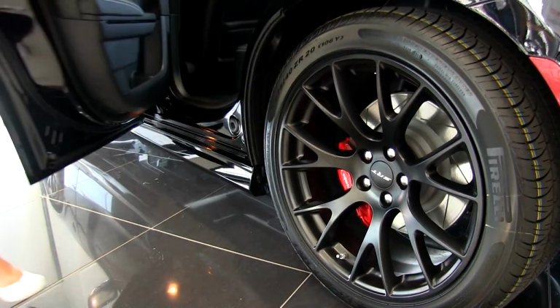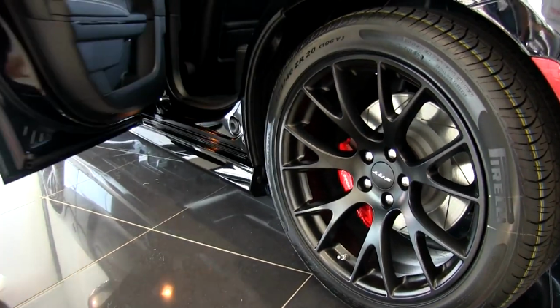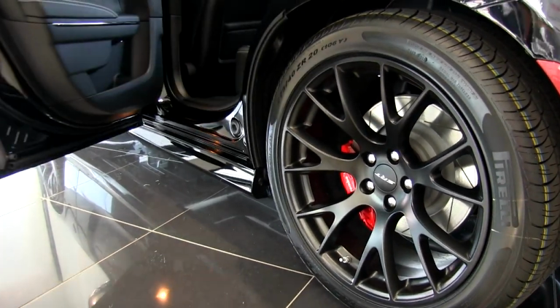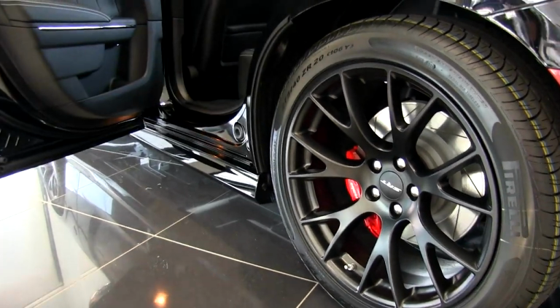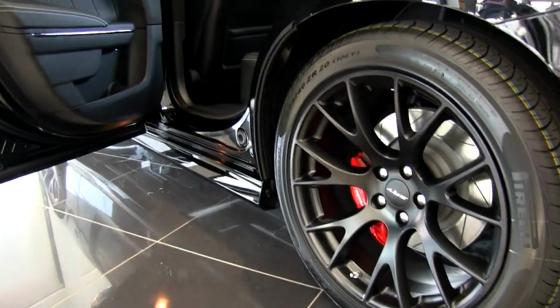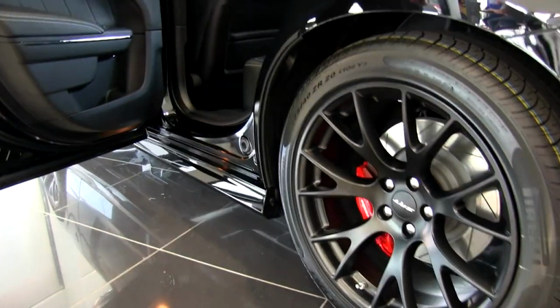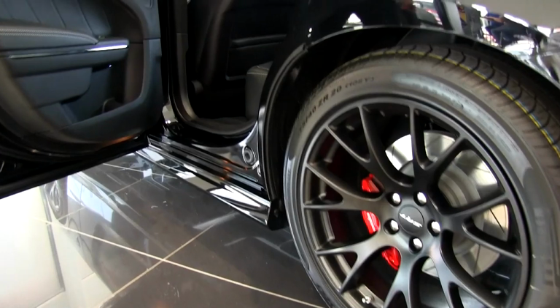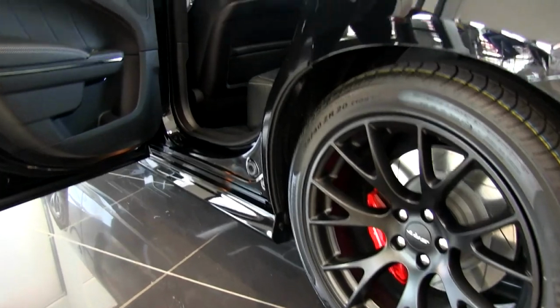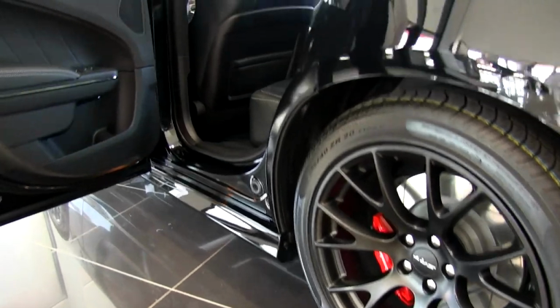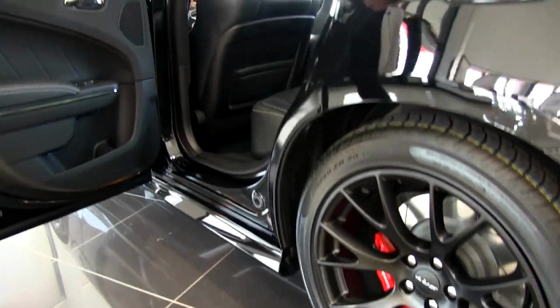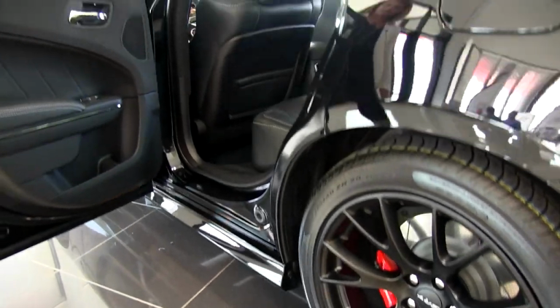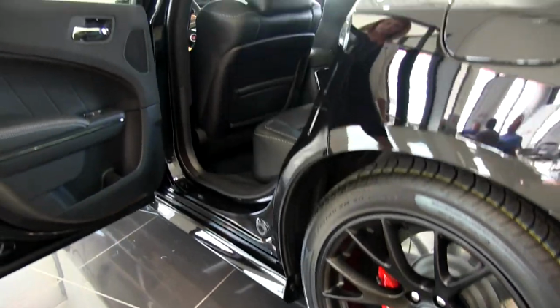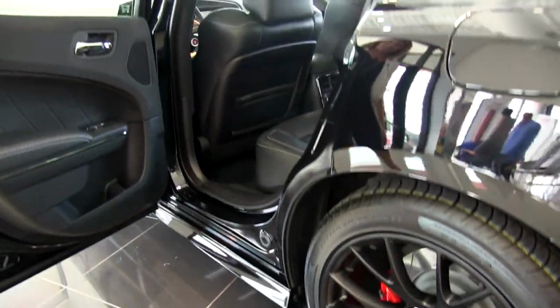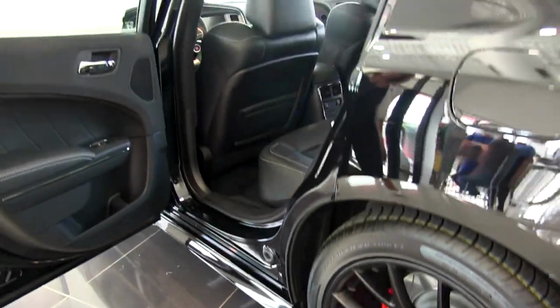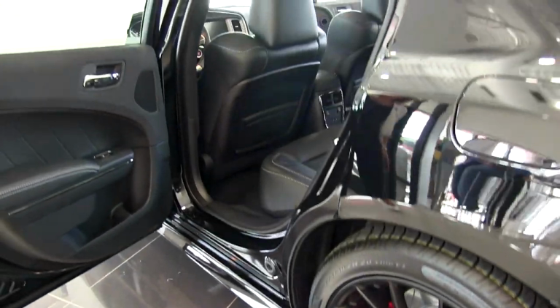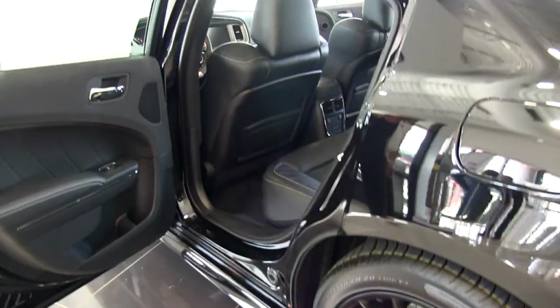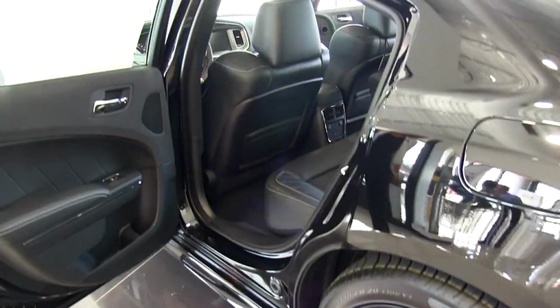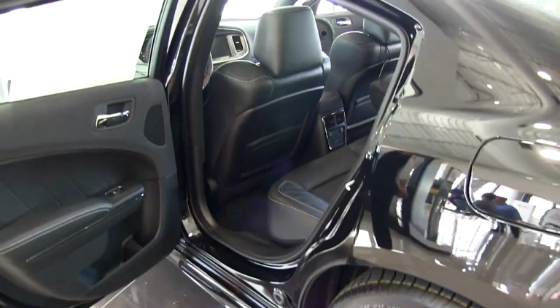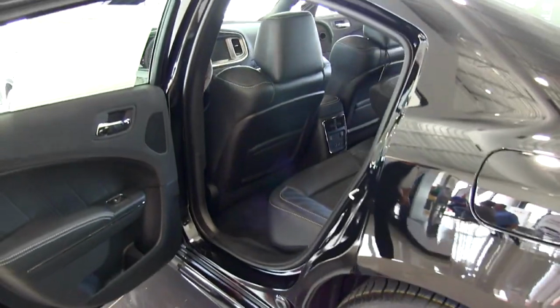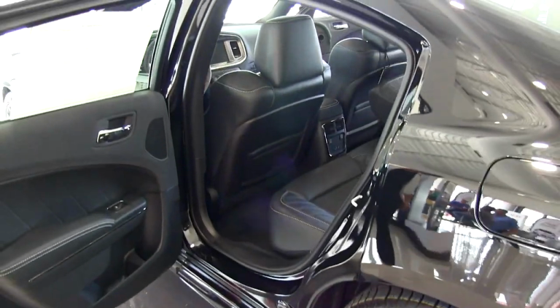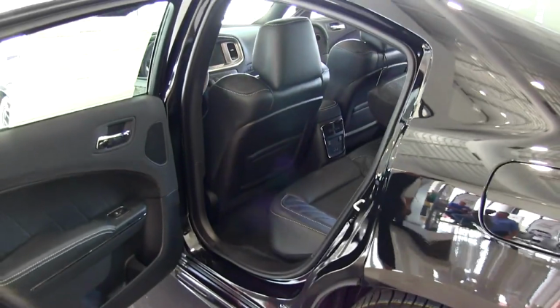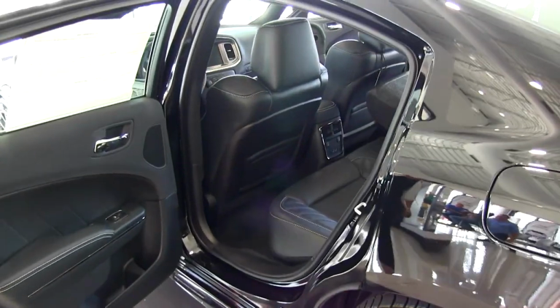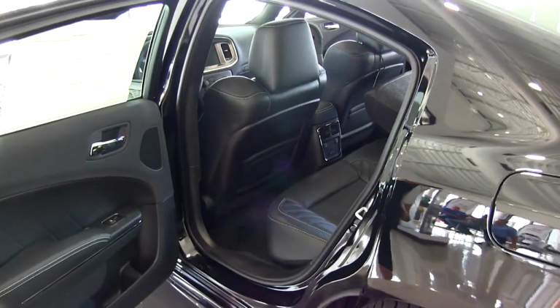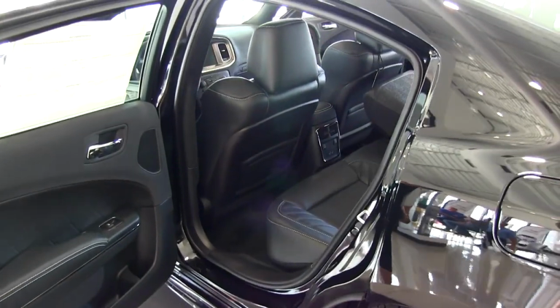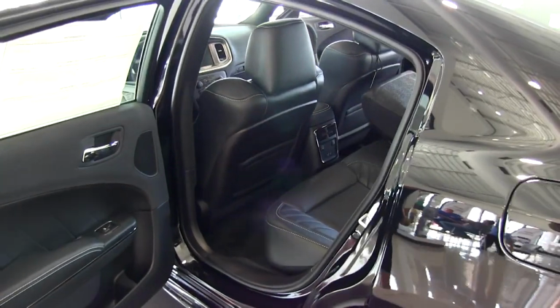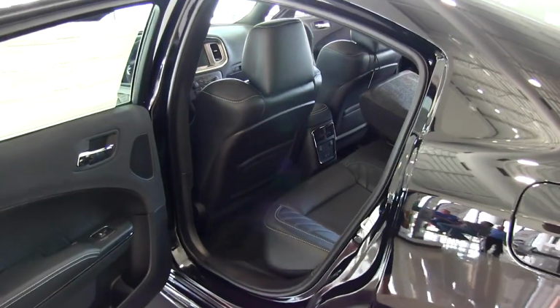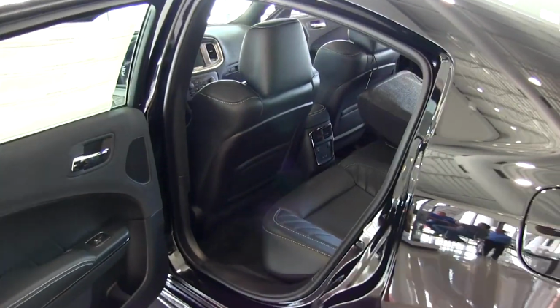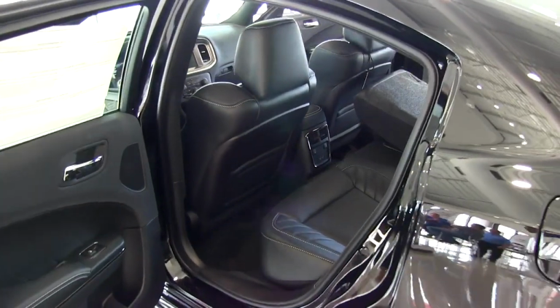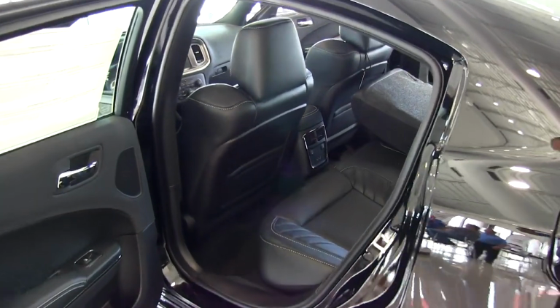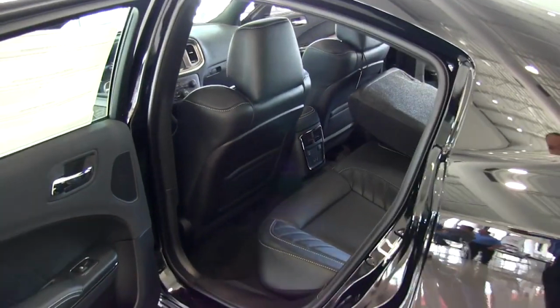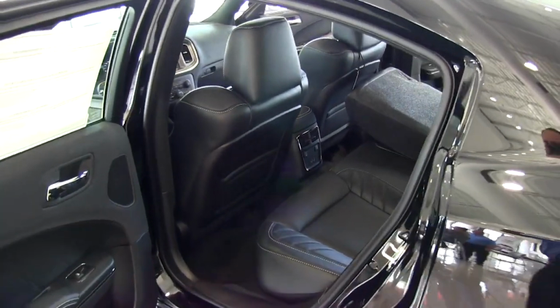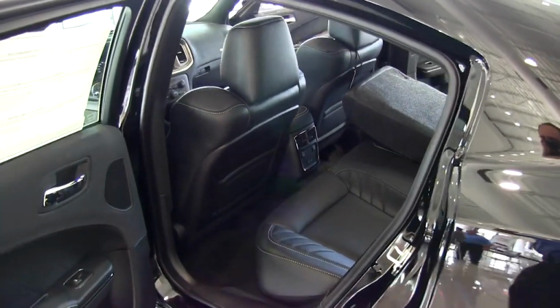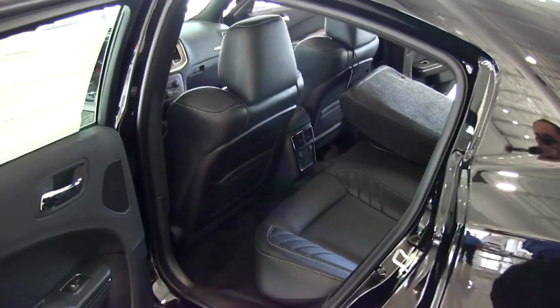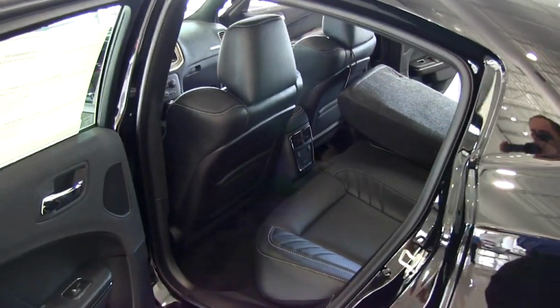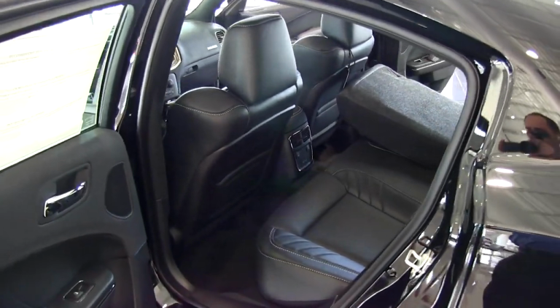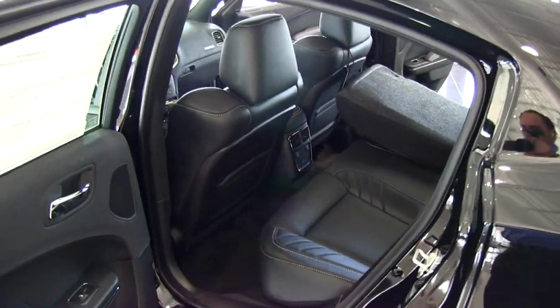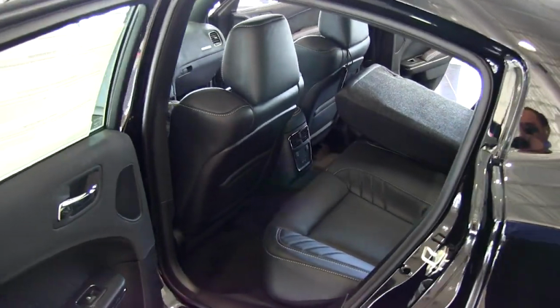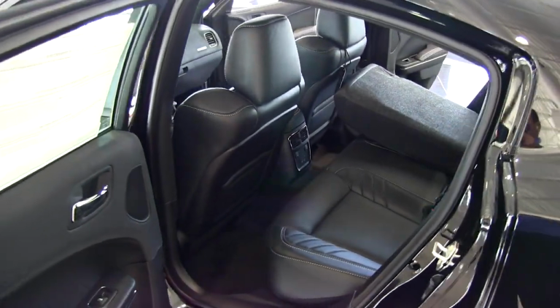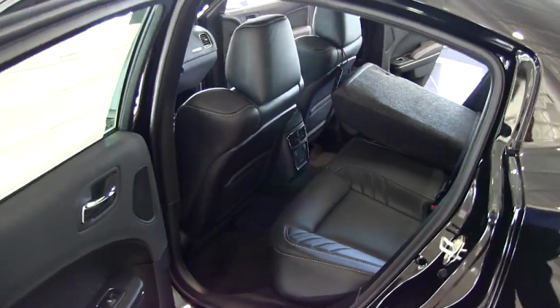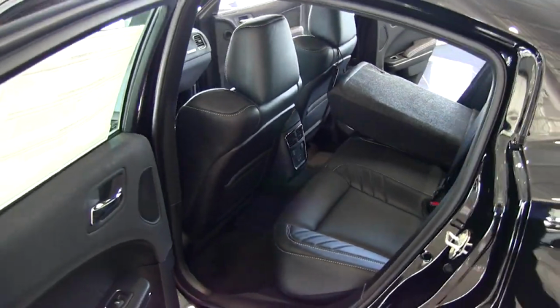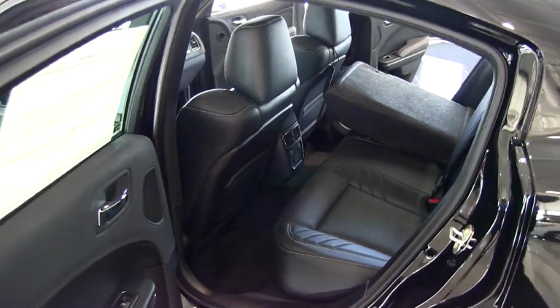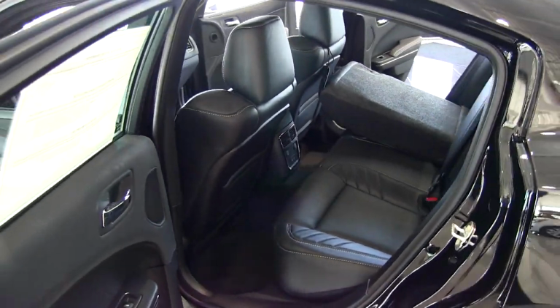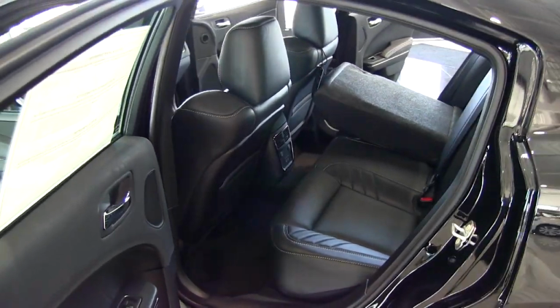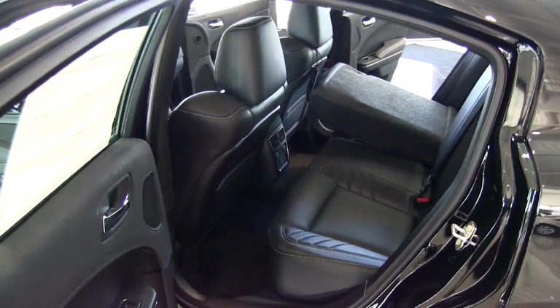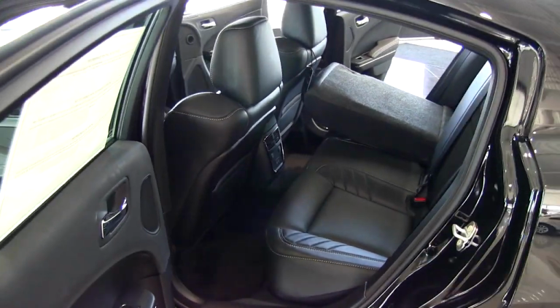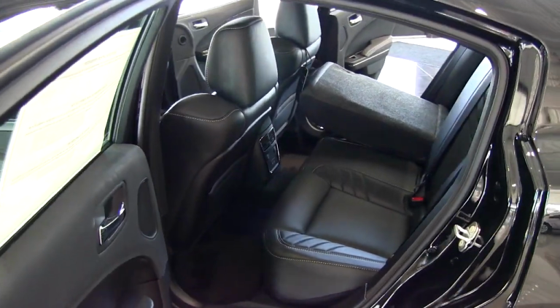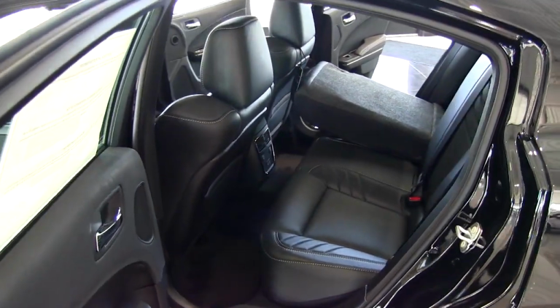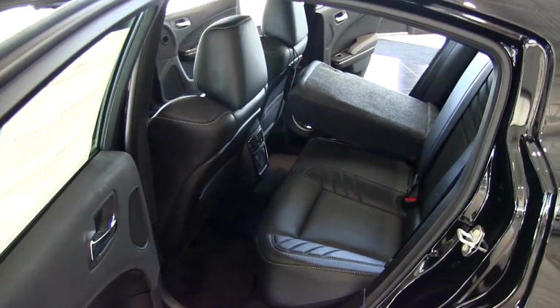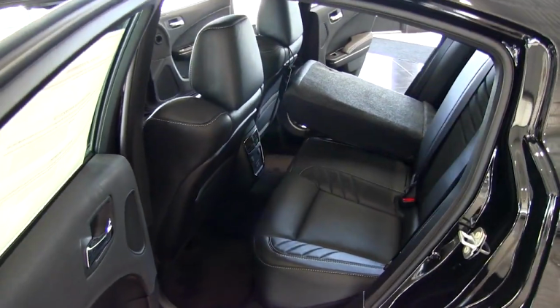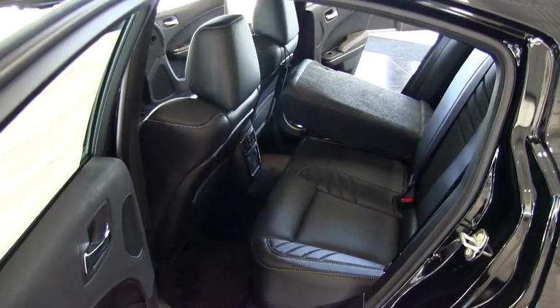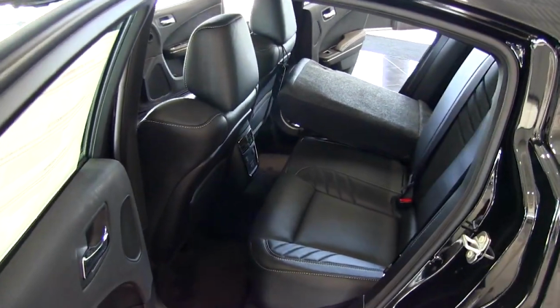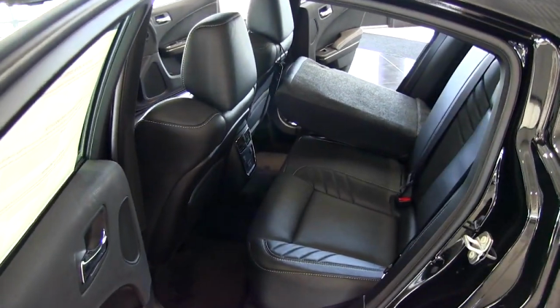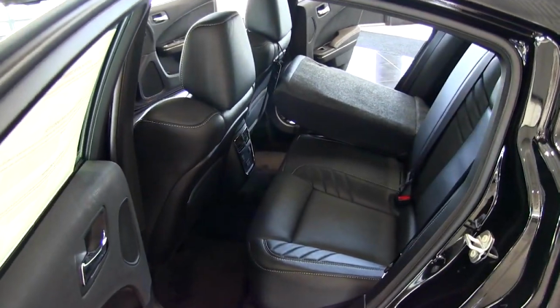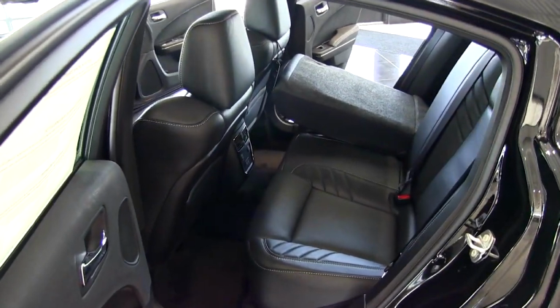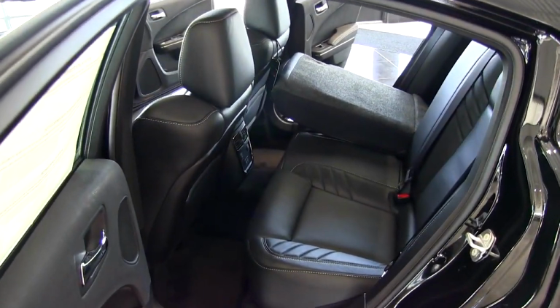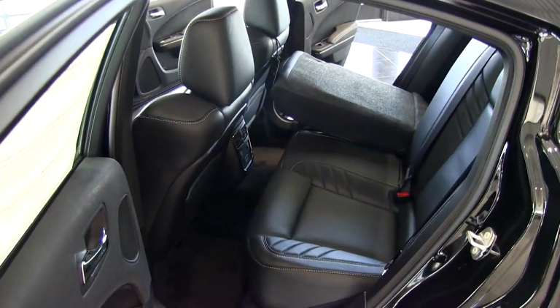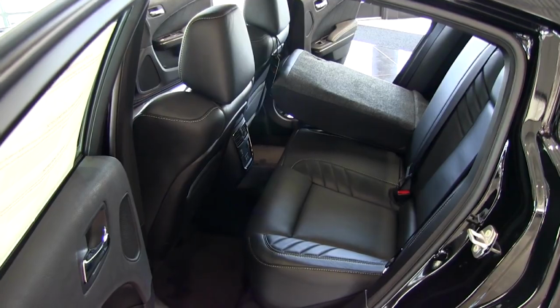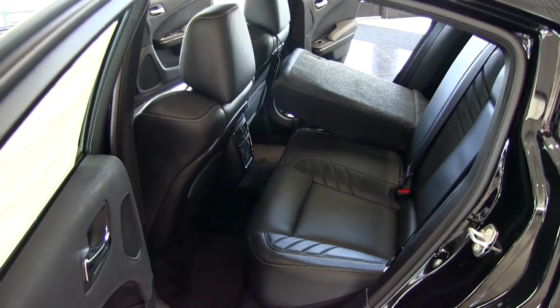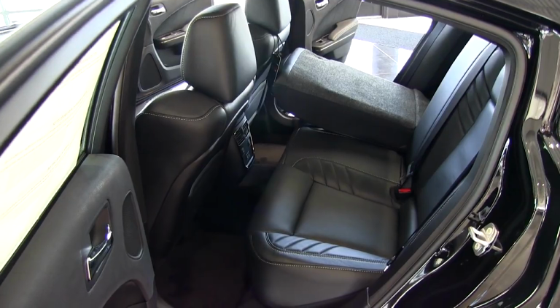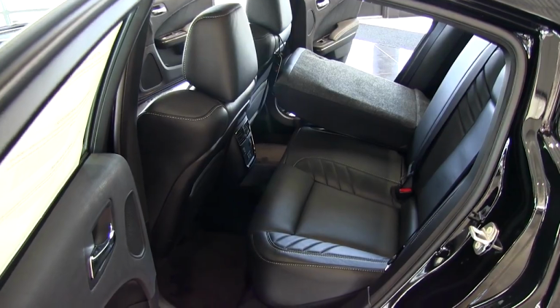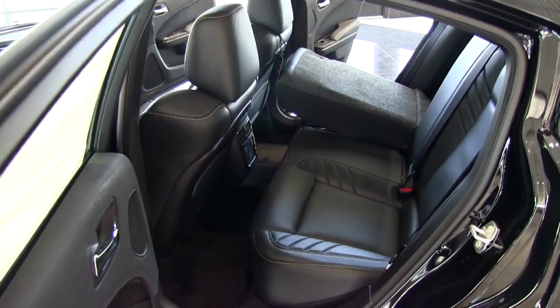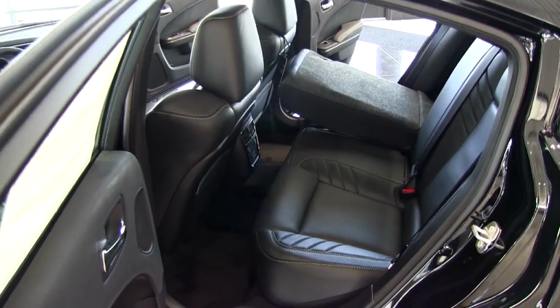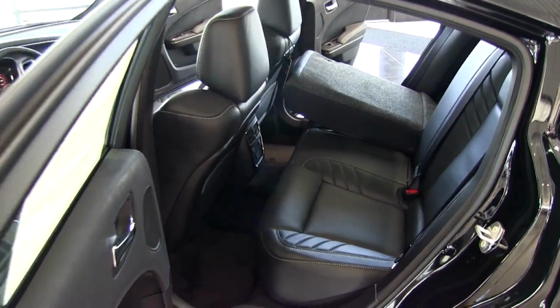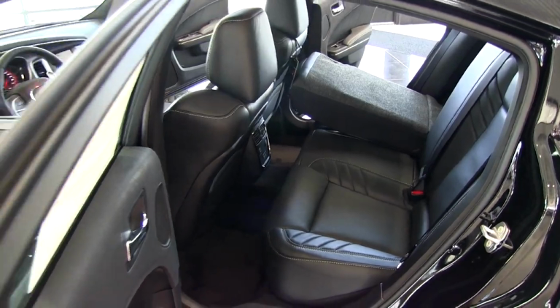Here's another look at the back seat — really nice leg room. So it's a really nice sports car that fits the whole family.